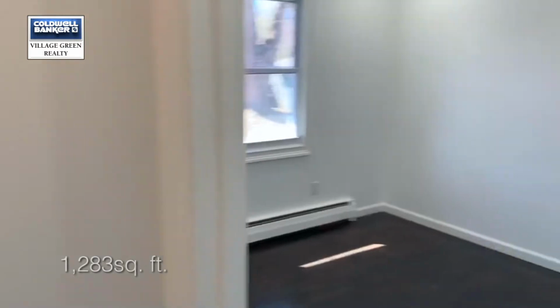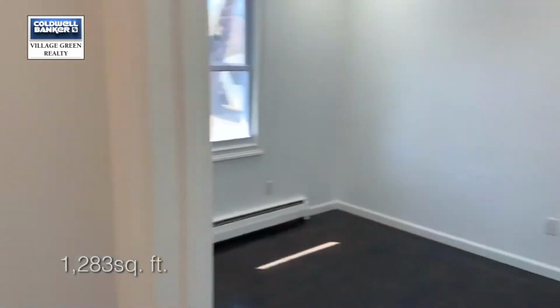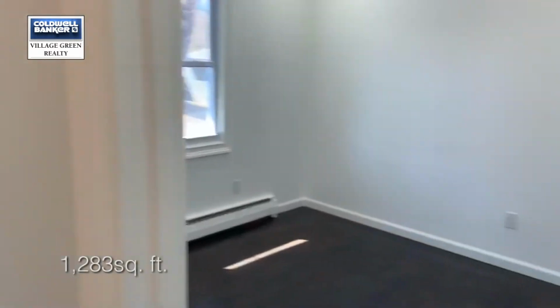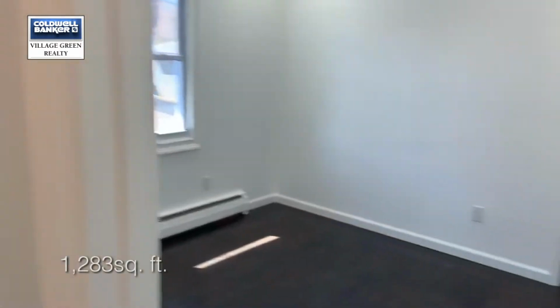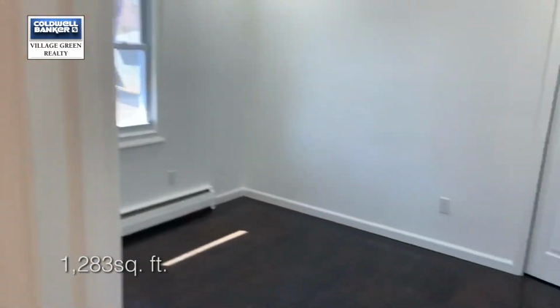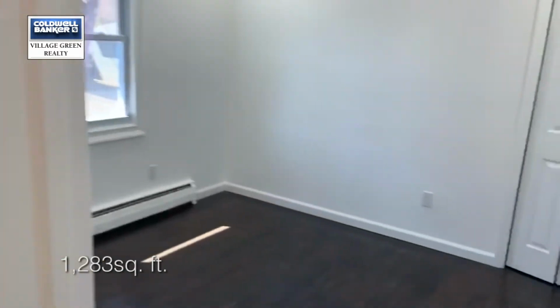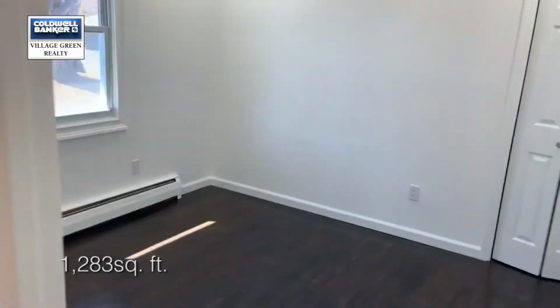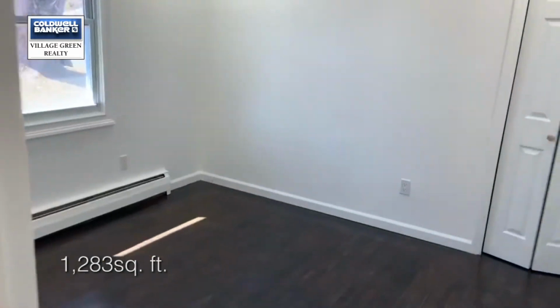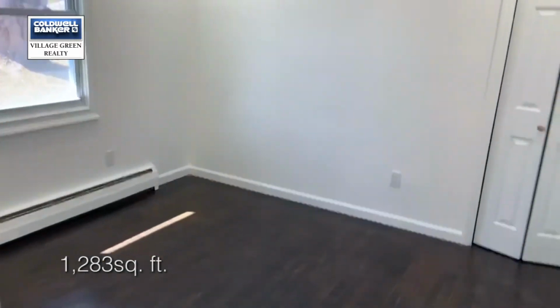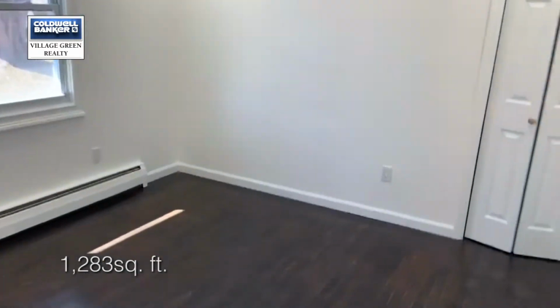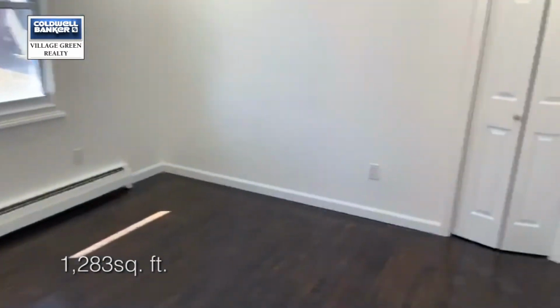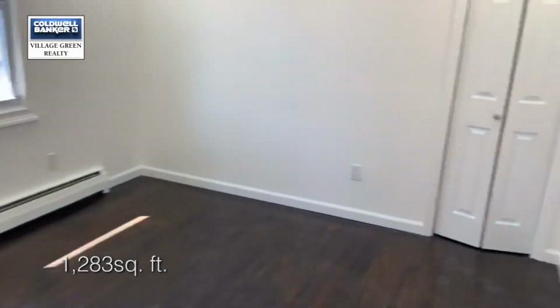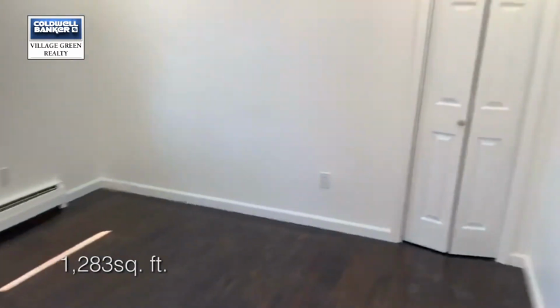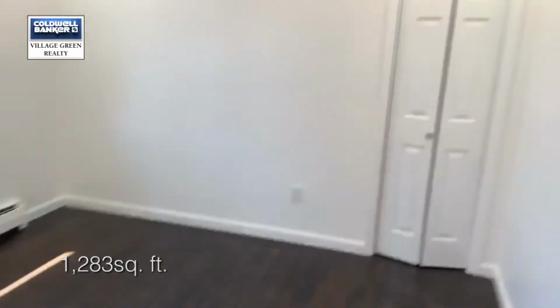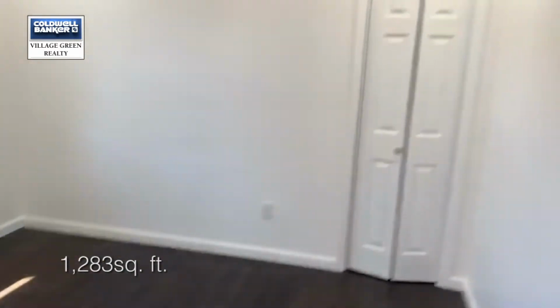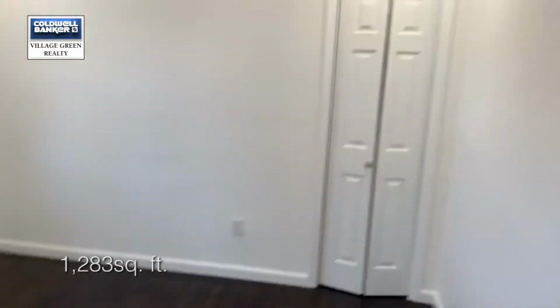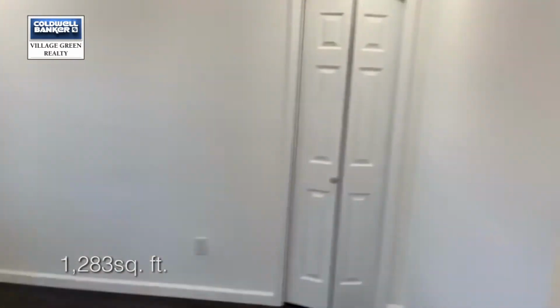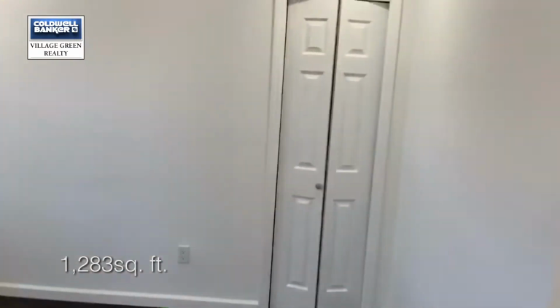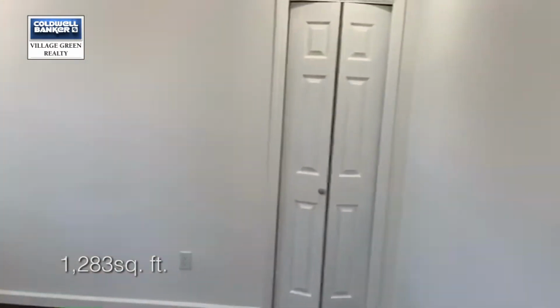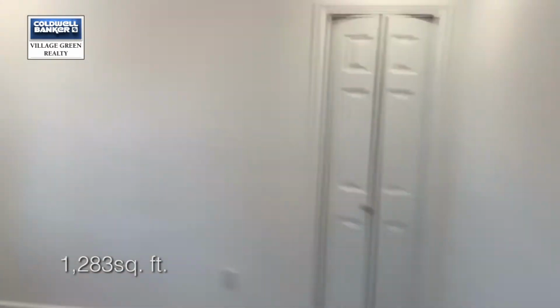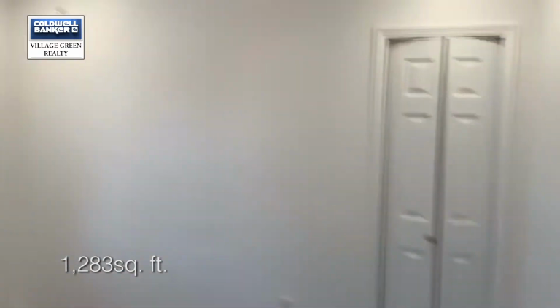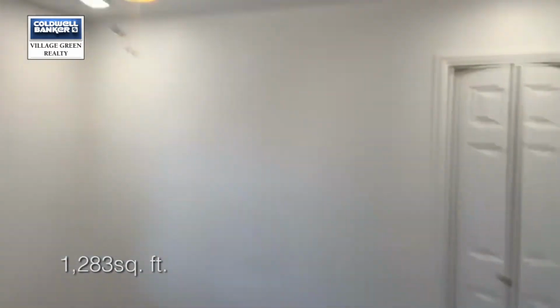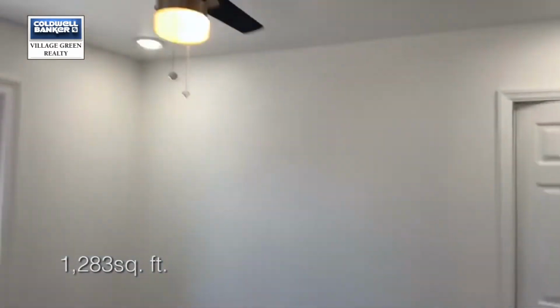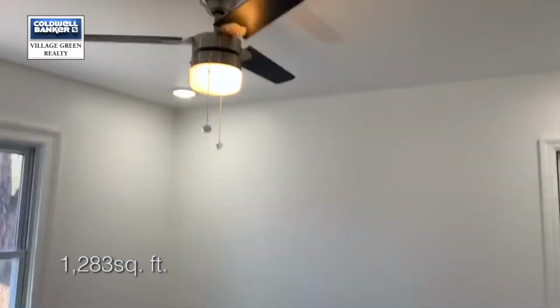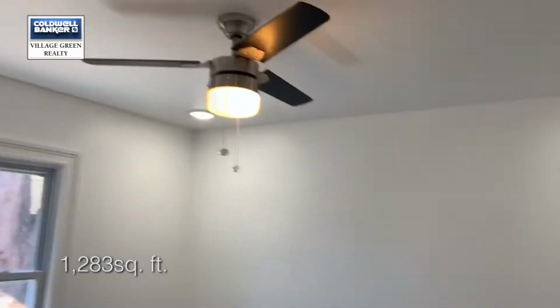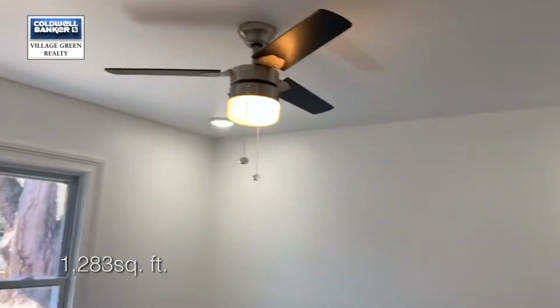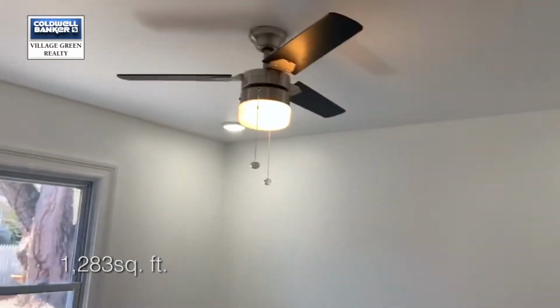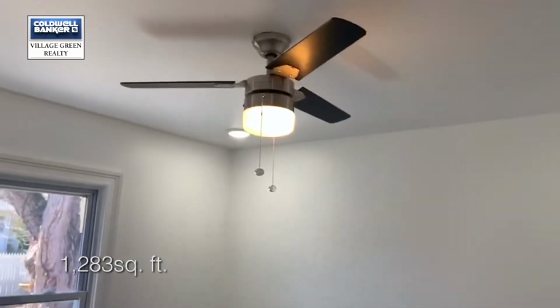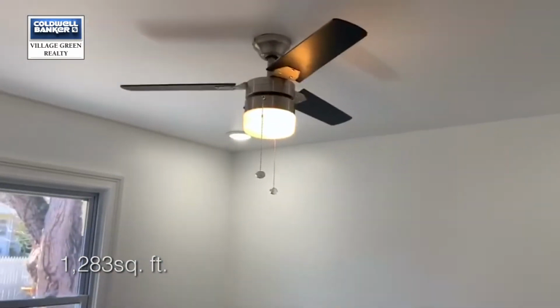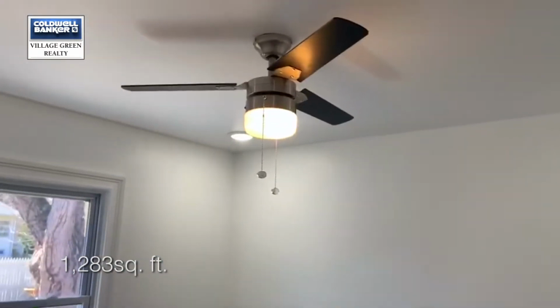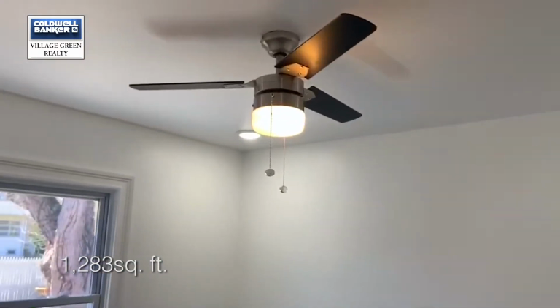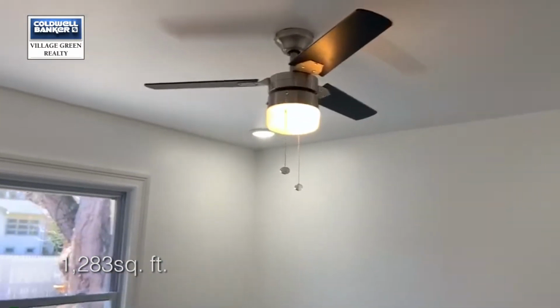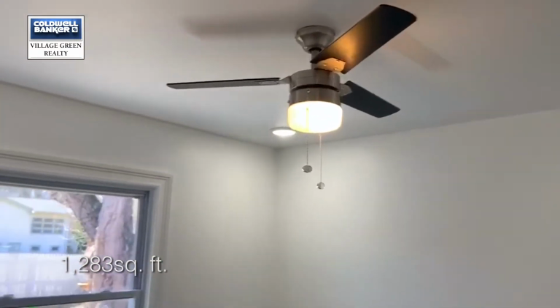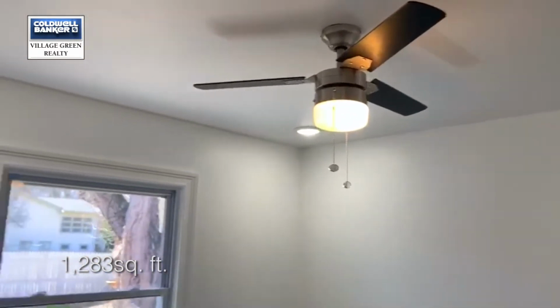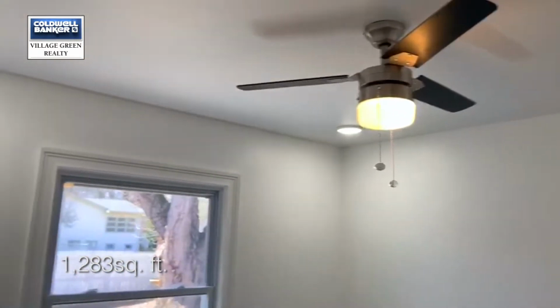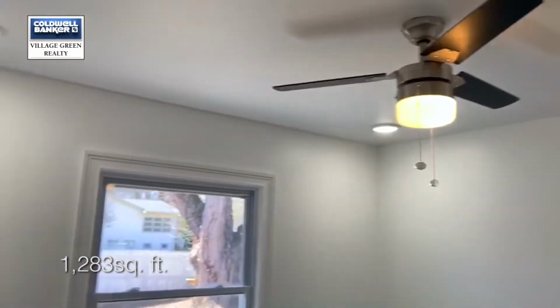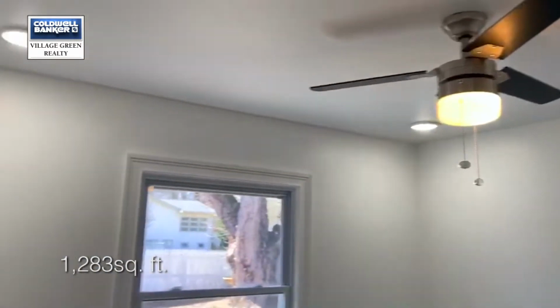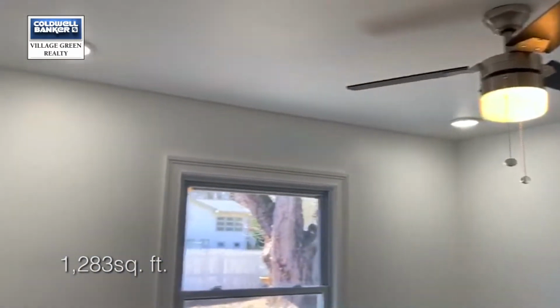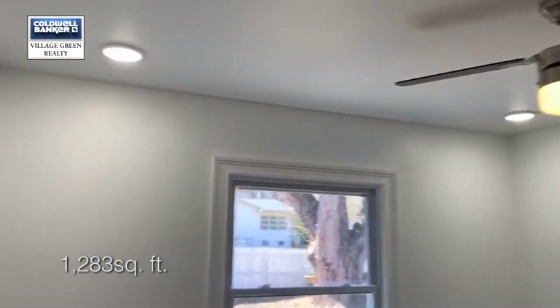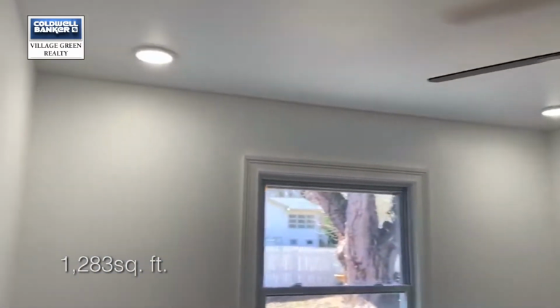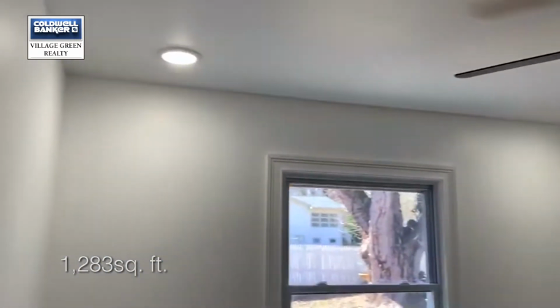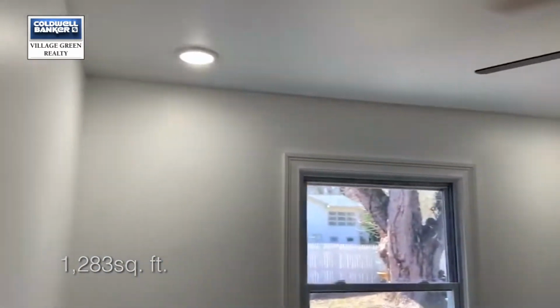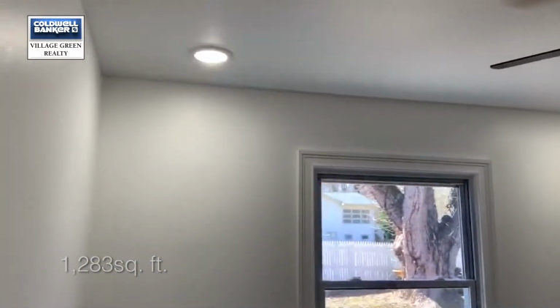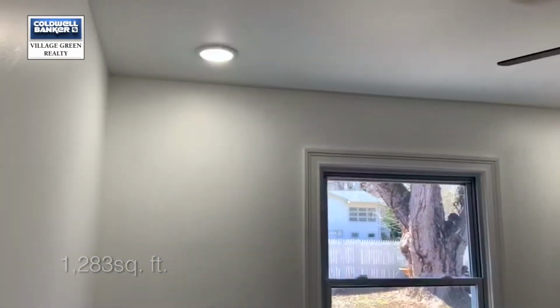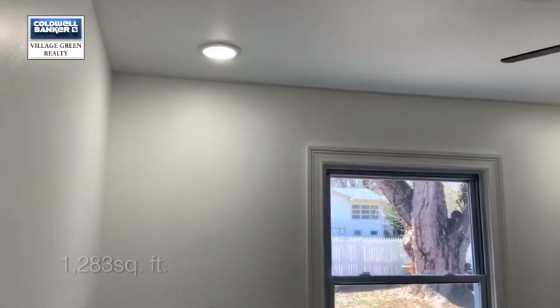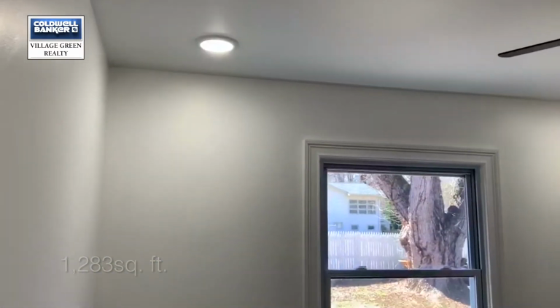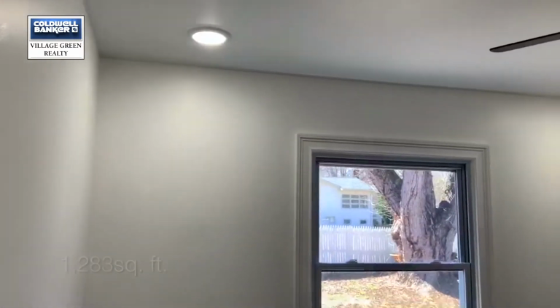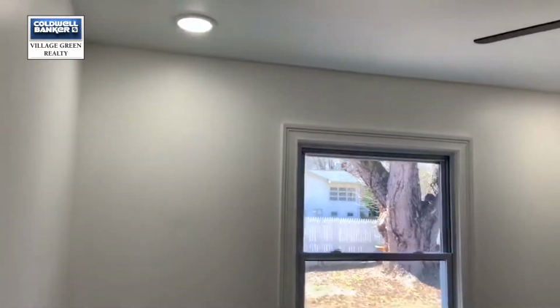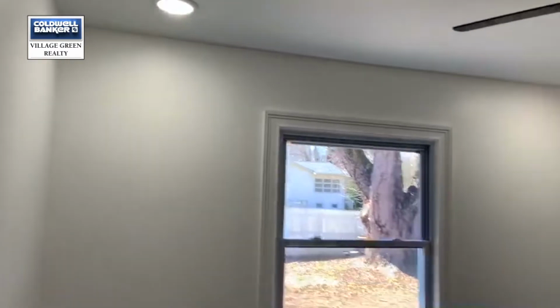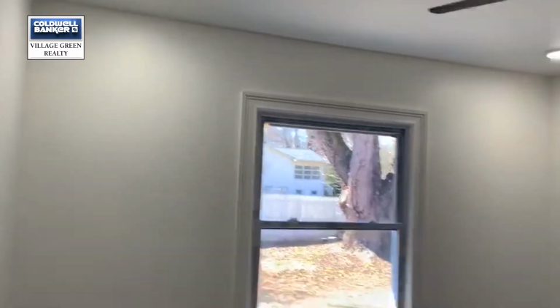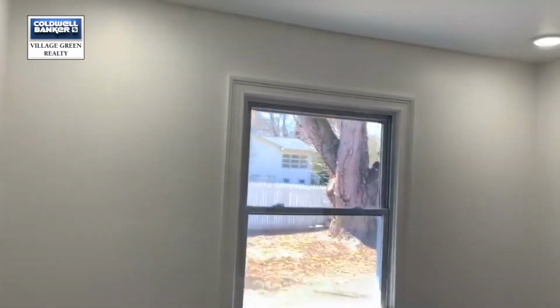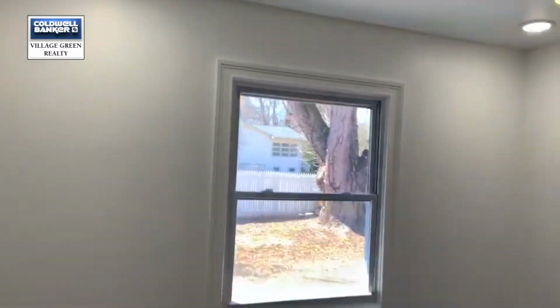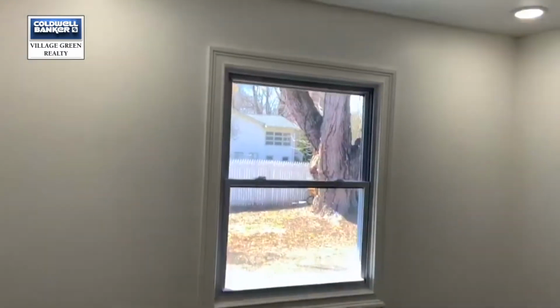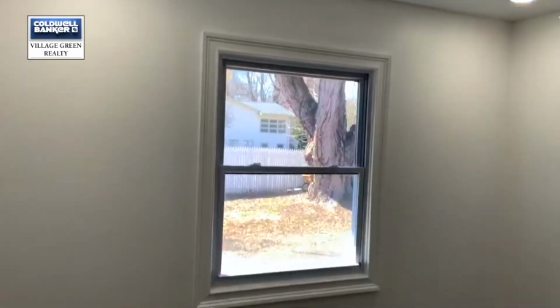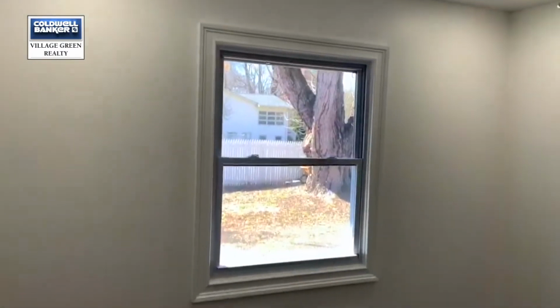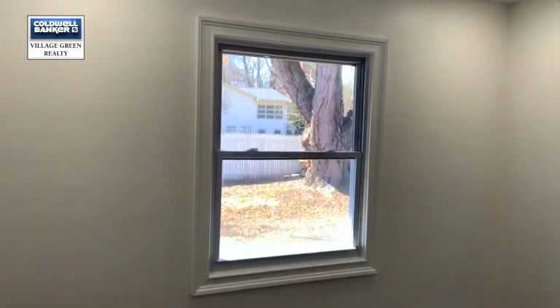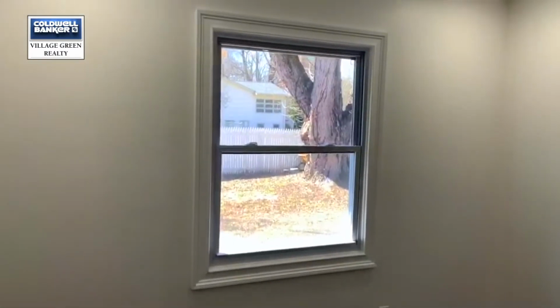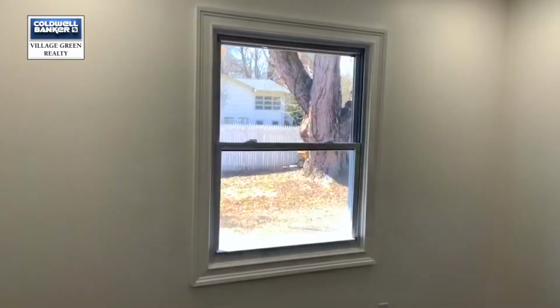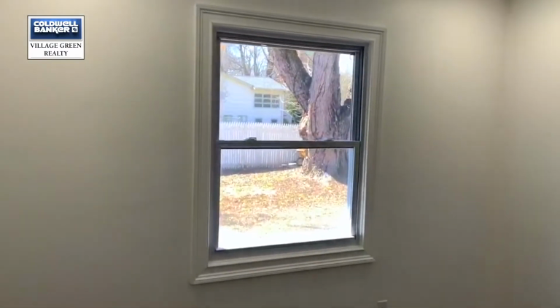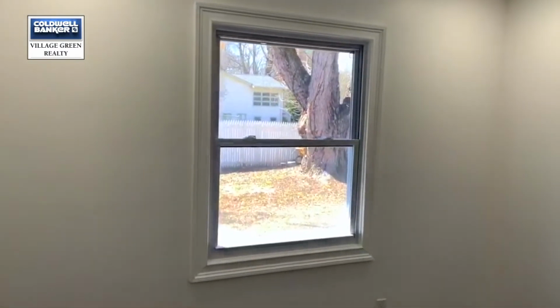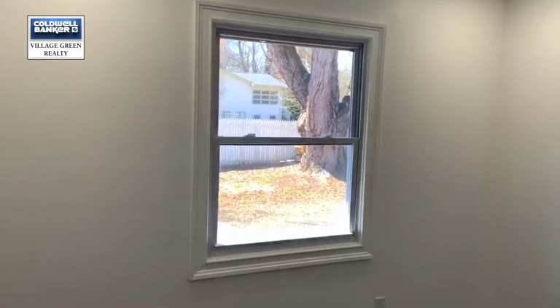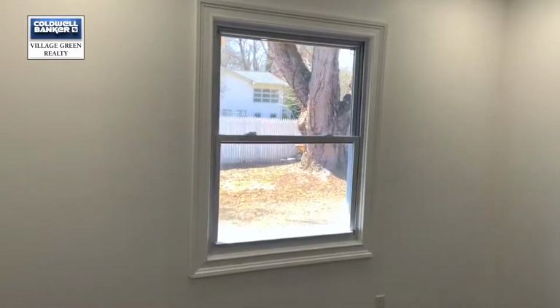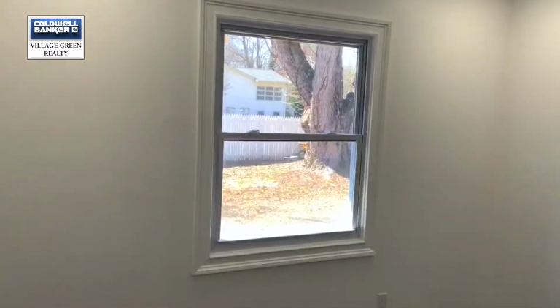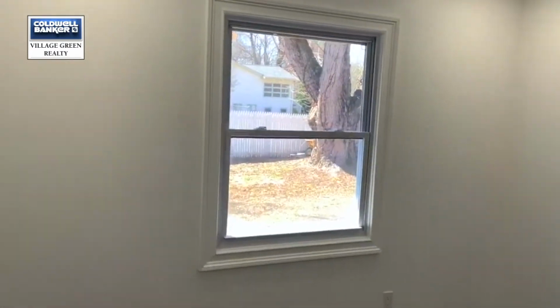Here's a bedroom with a closet, ceiling fan, and extra lighting, looking out over the quiet backyard.